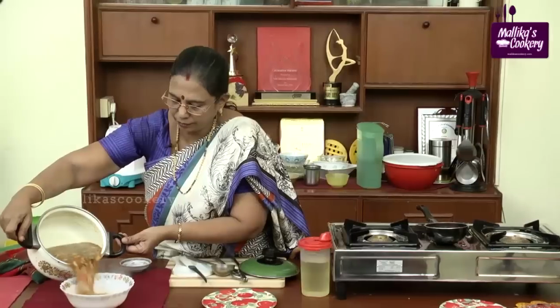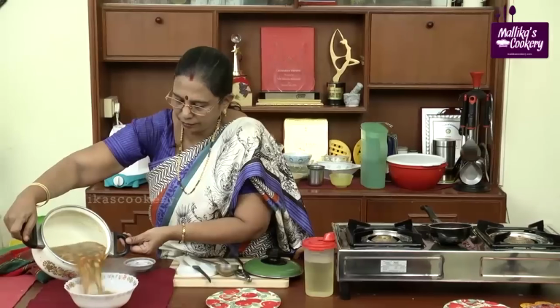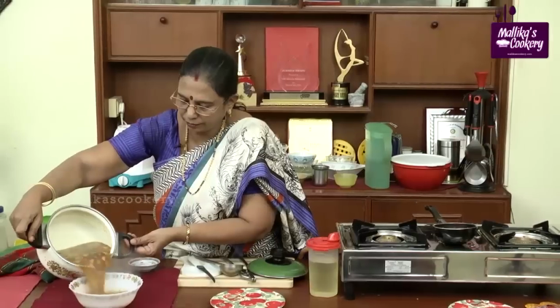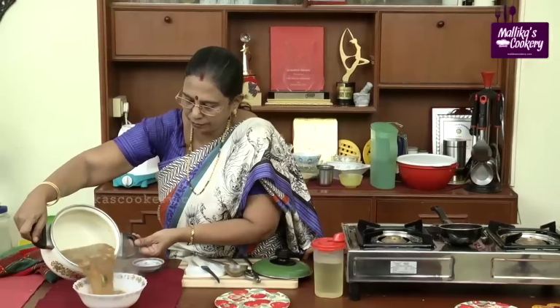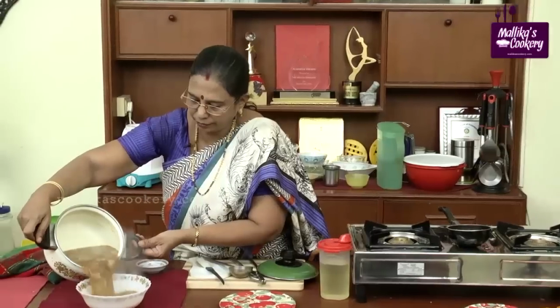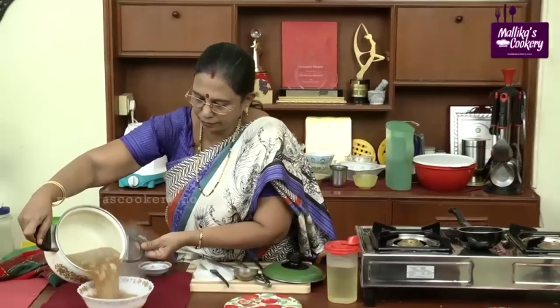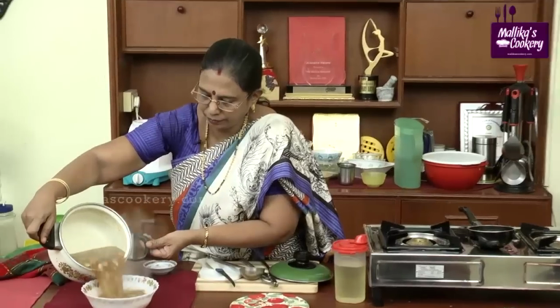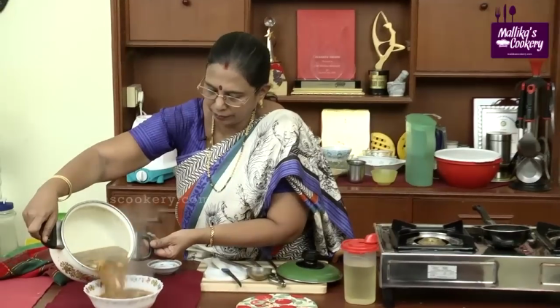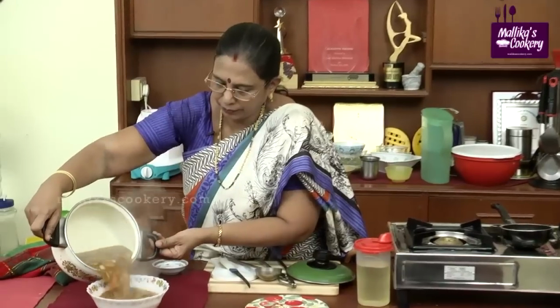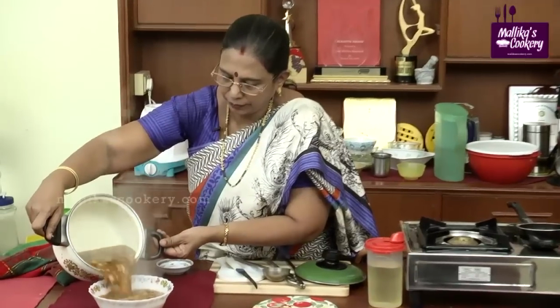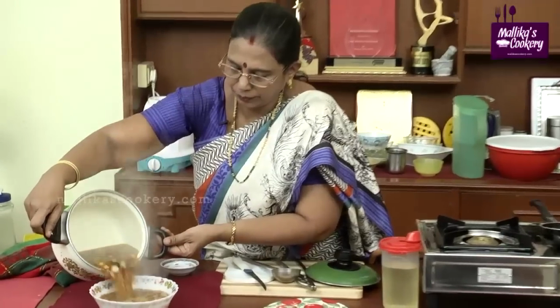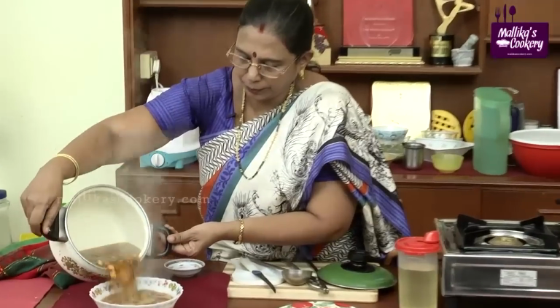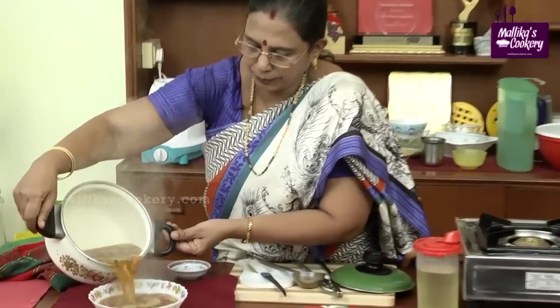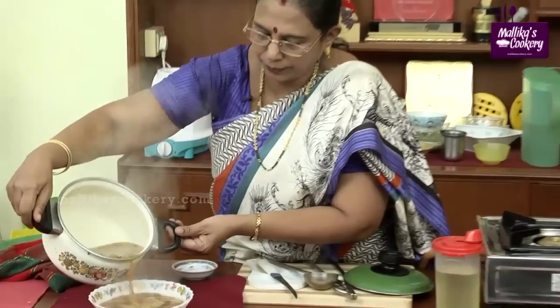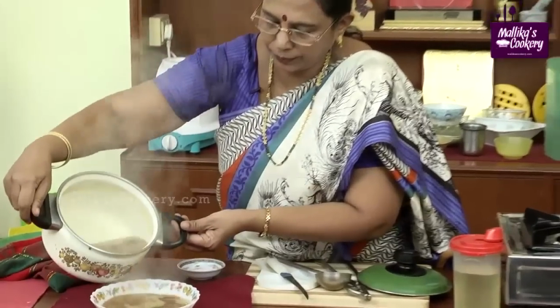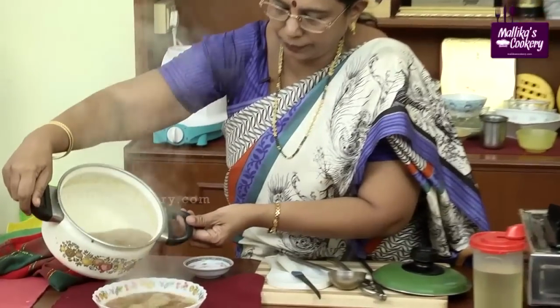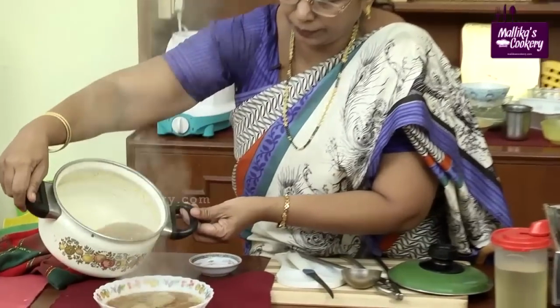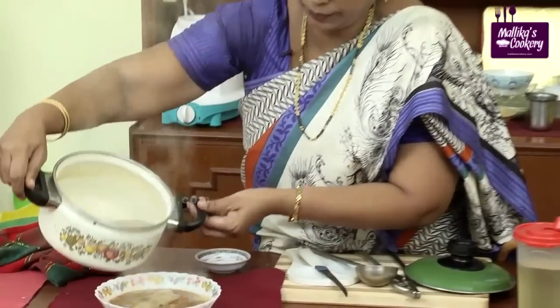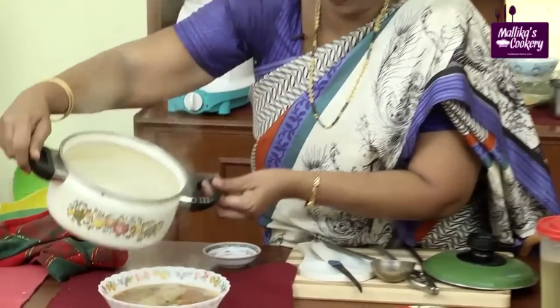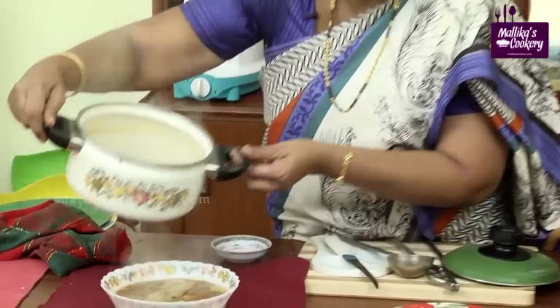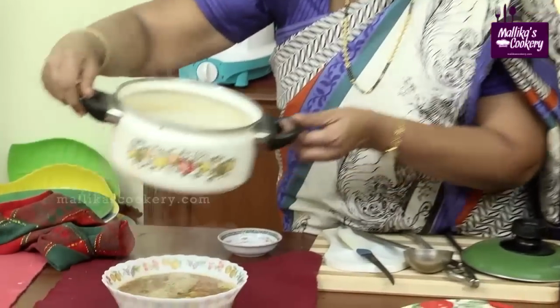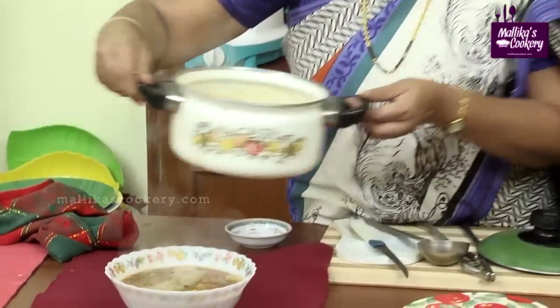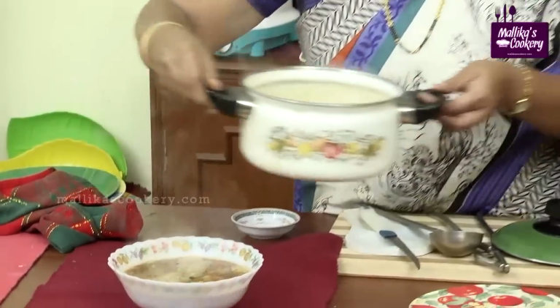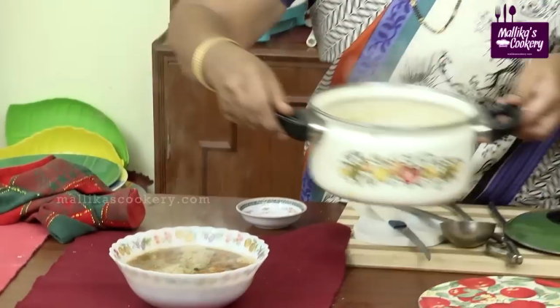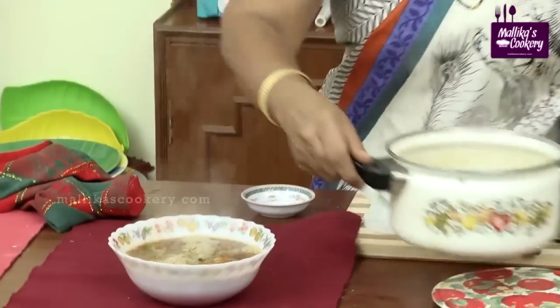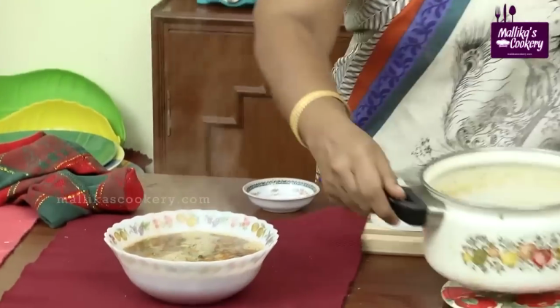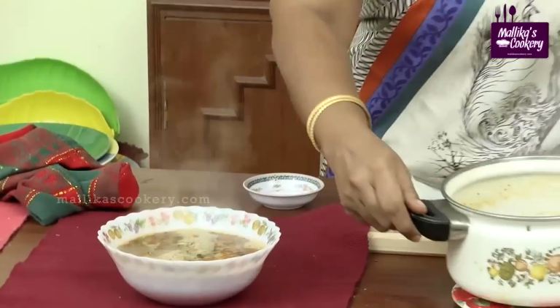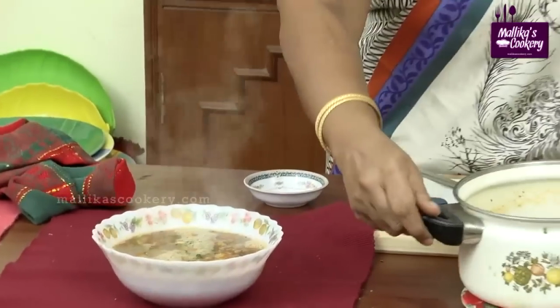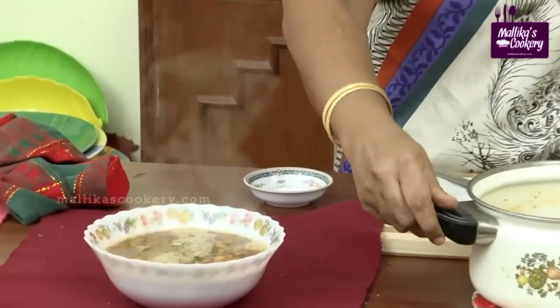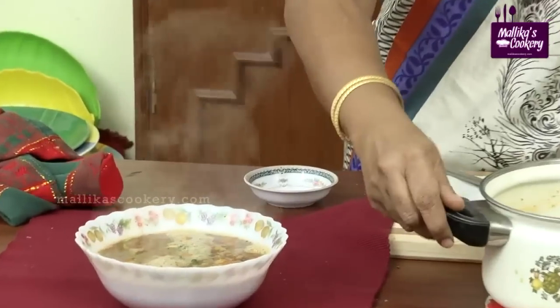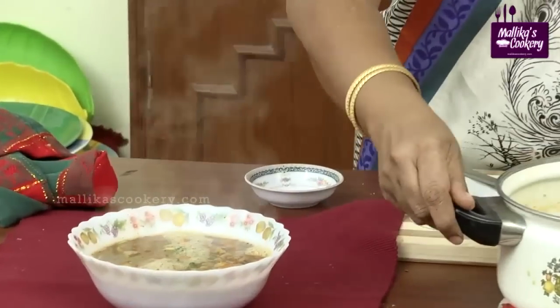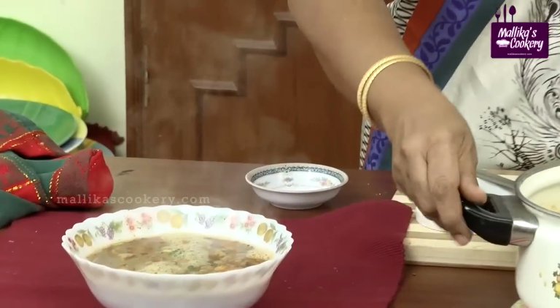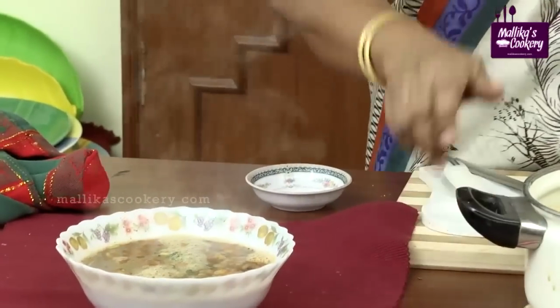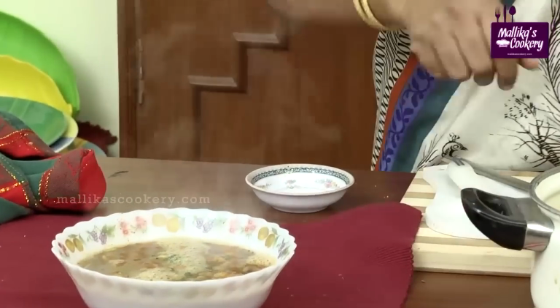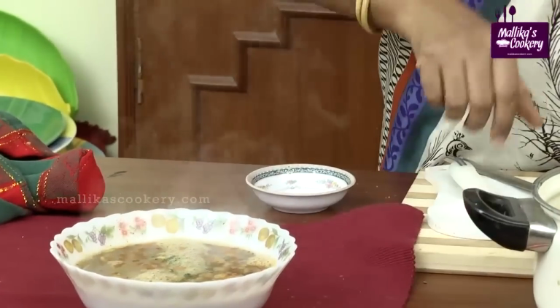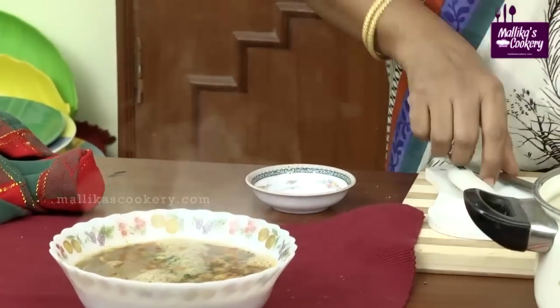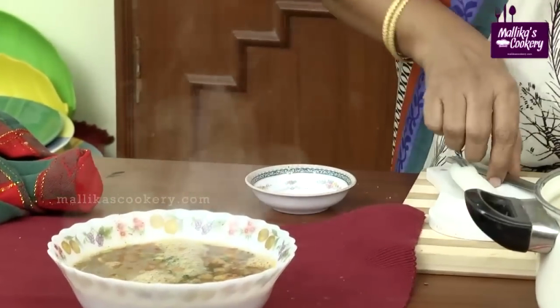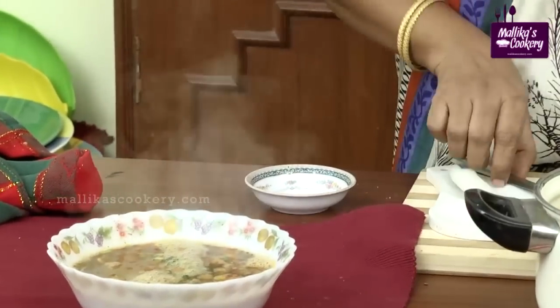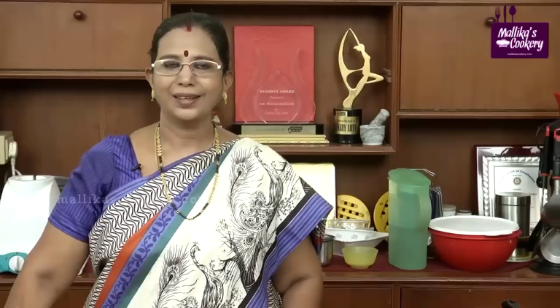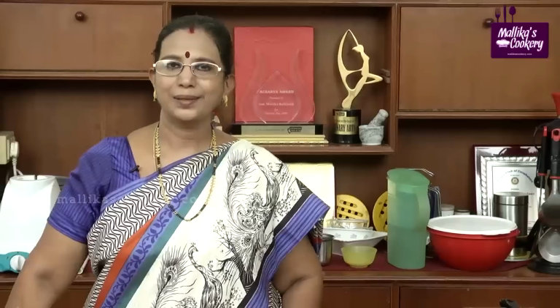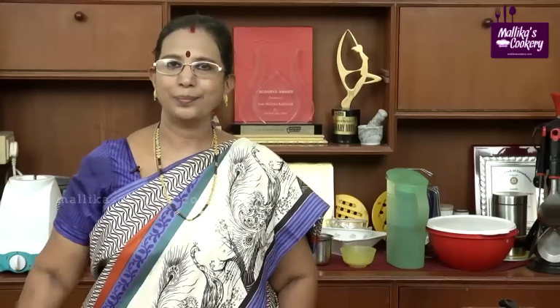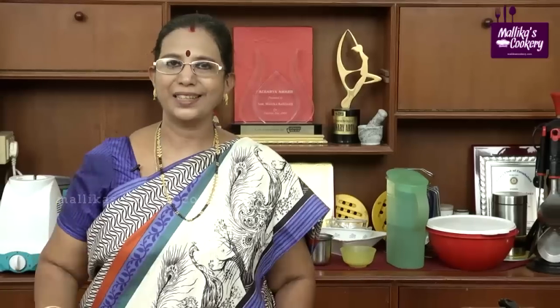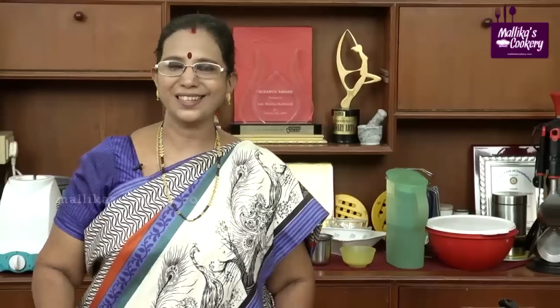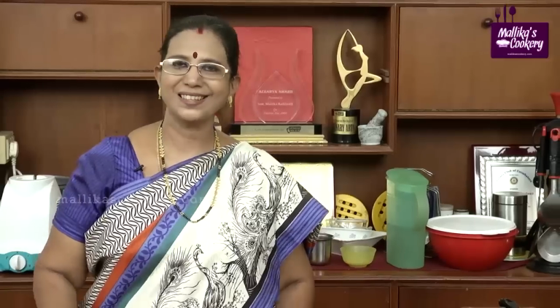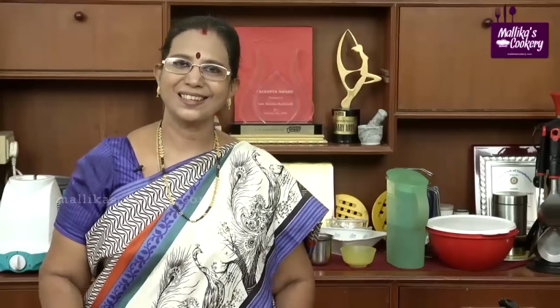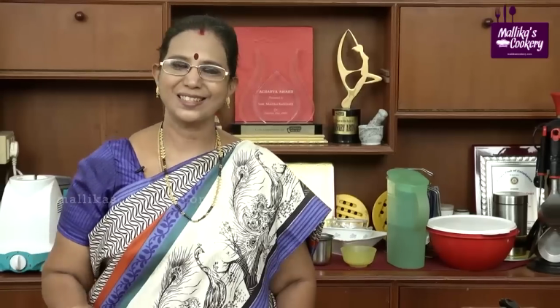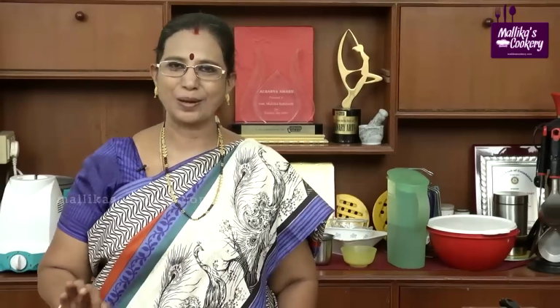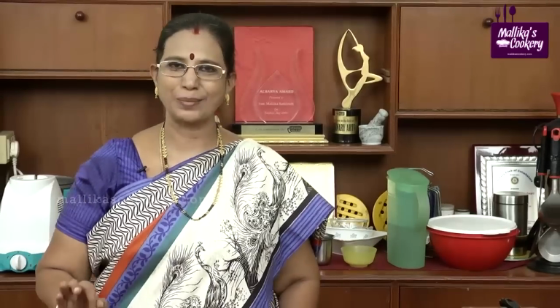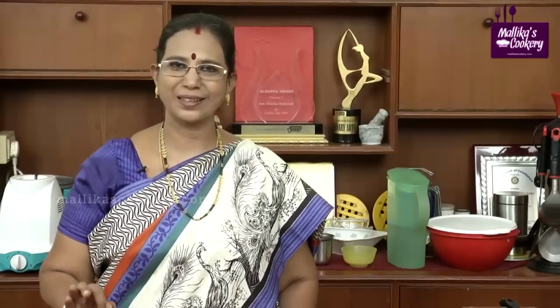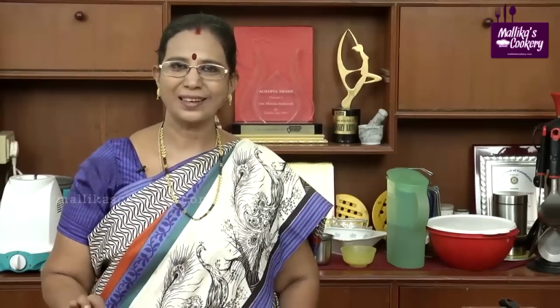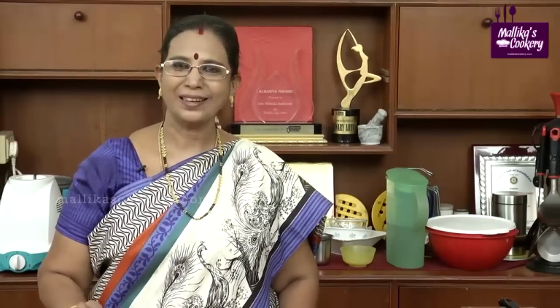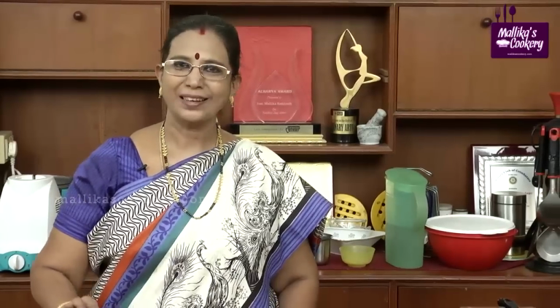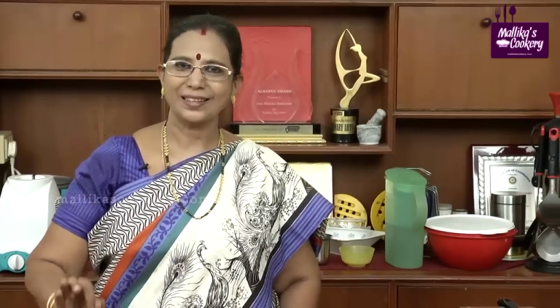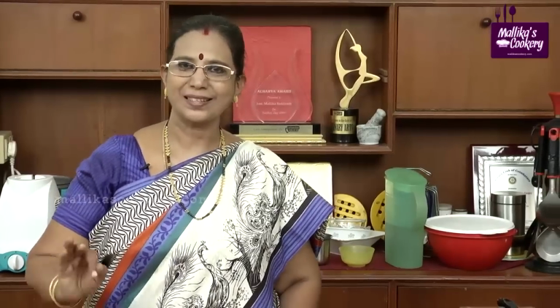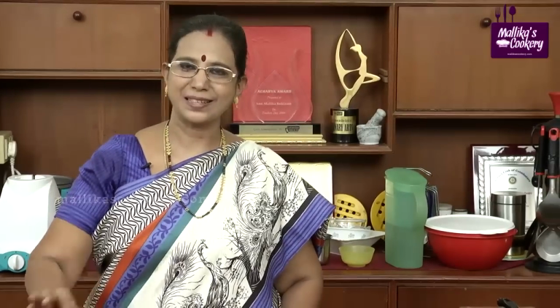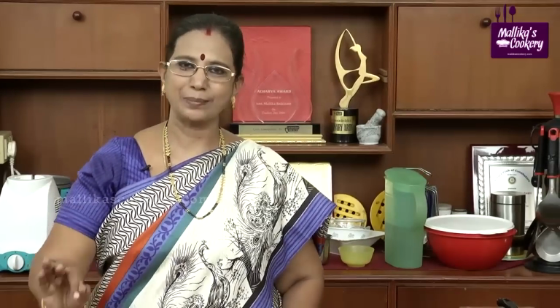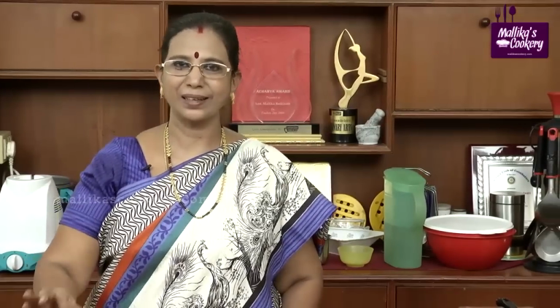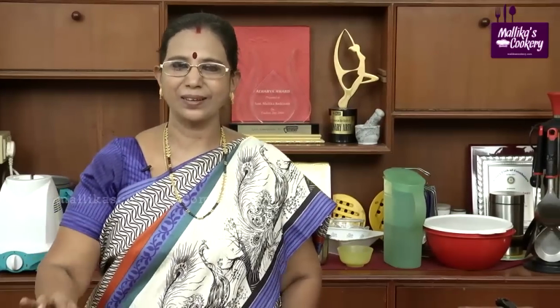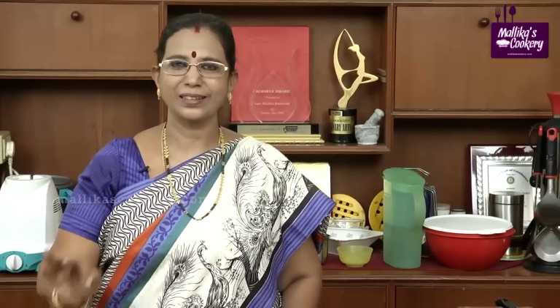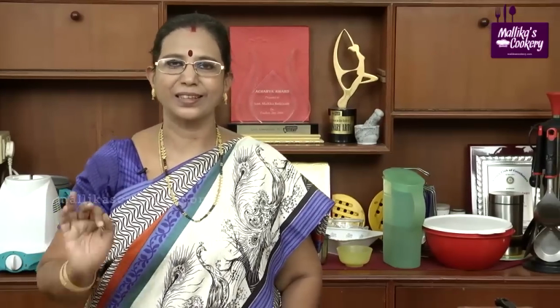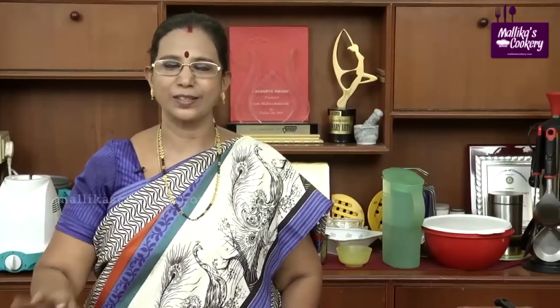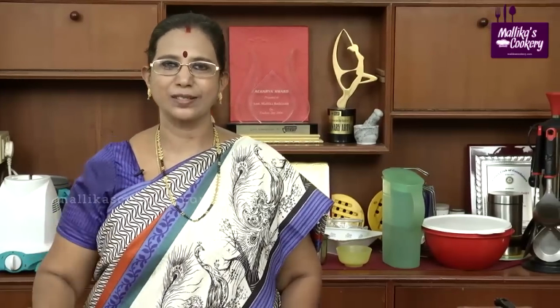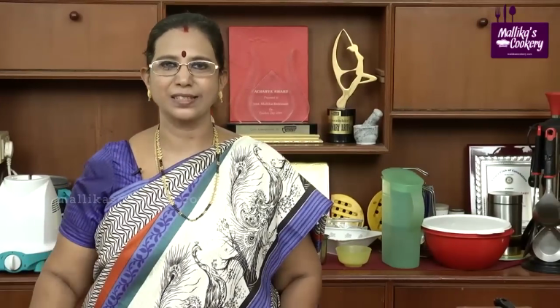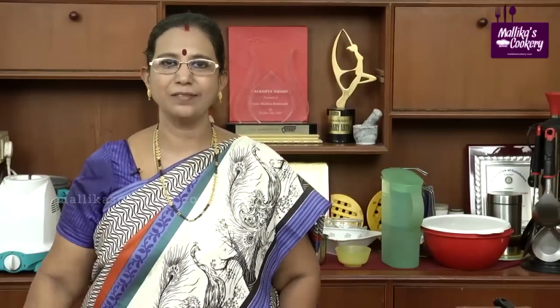Now the sambar is ready to serve. Madras Sambar is steaming hot and ready to serve.